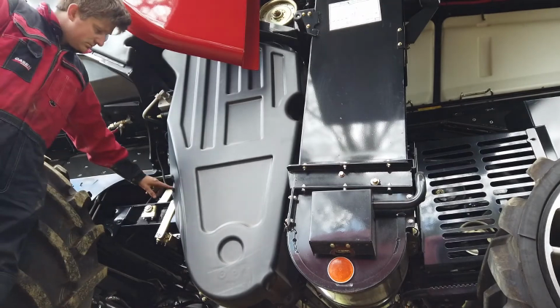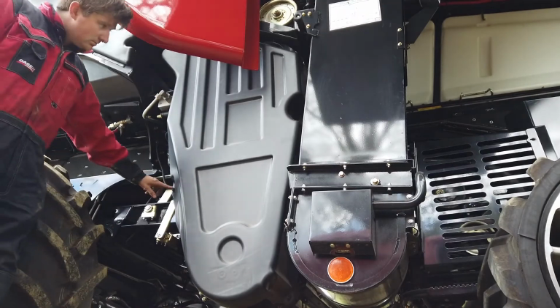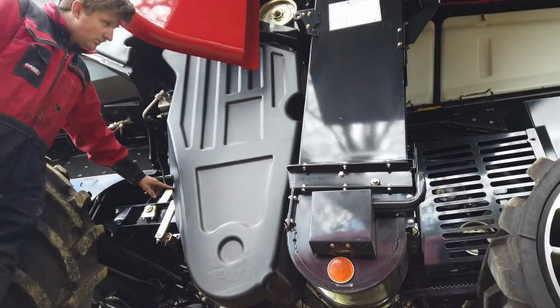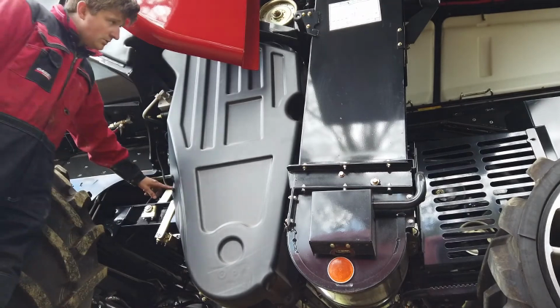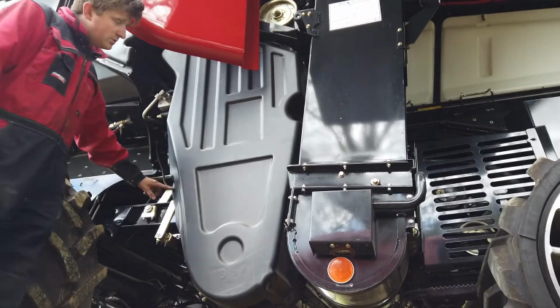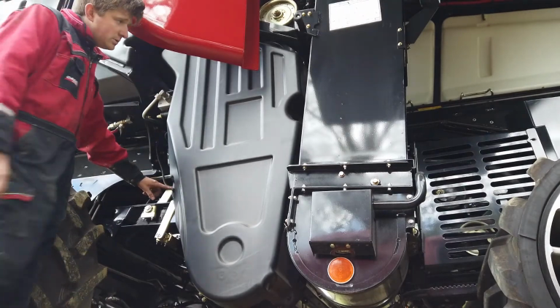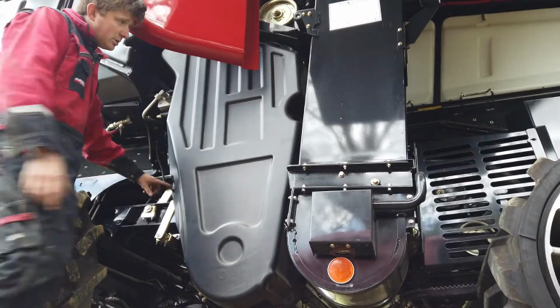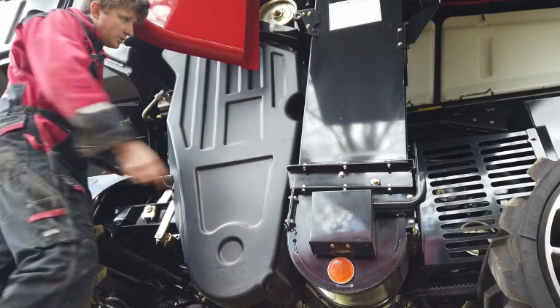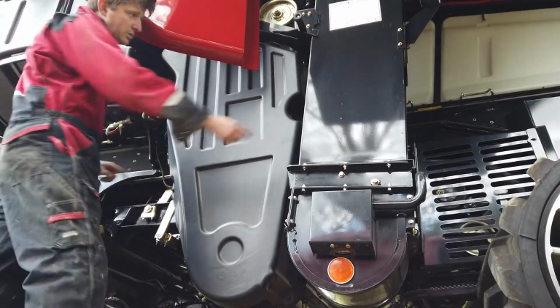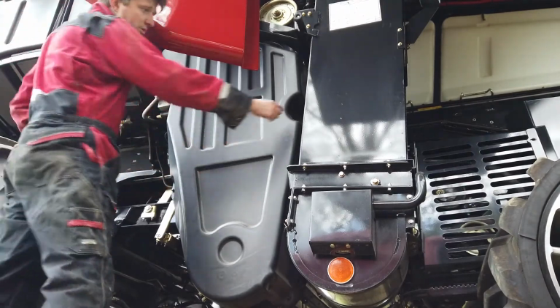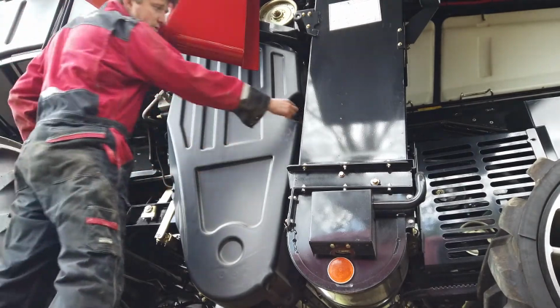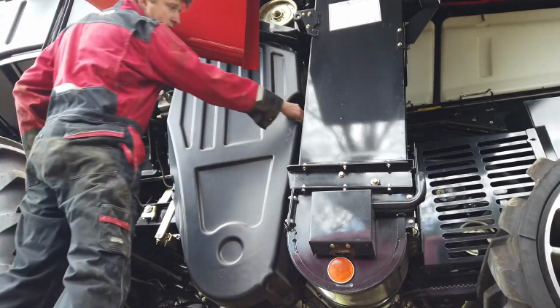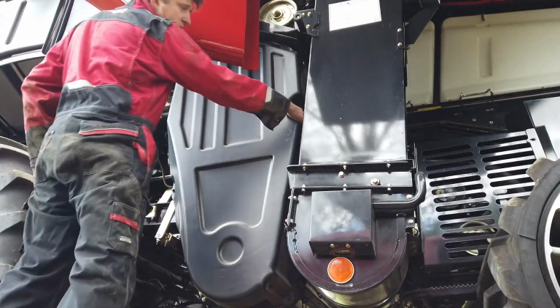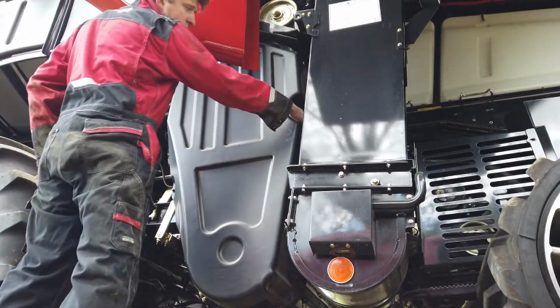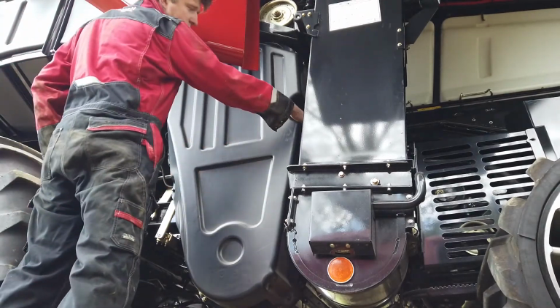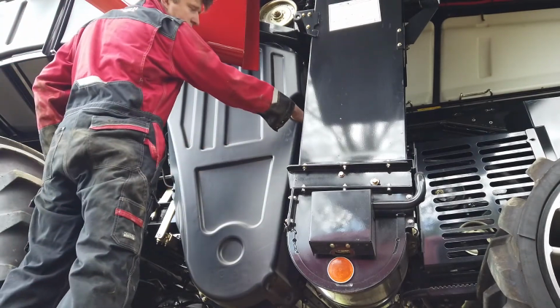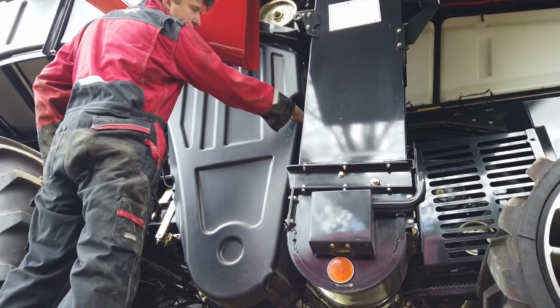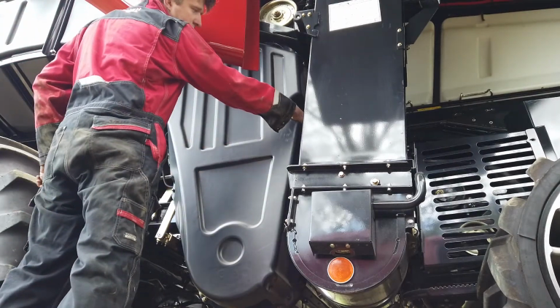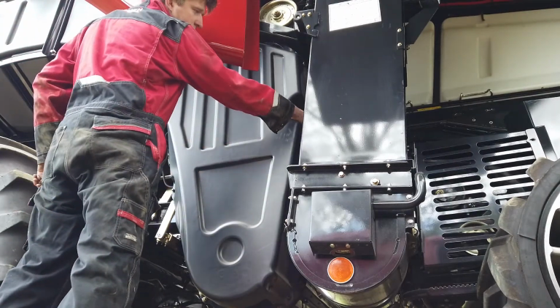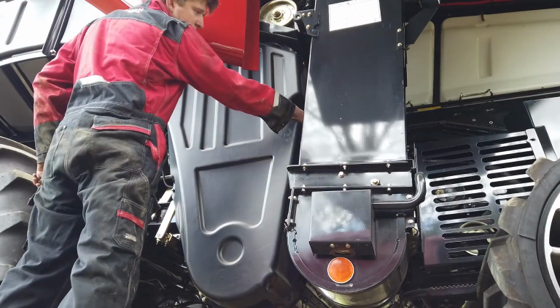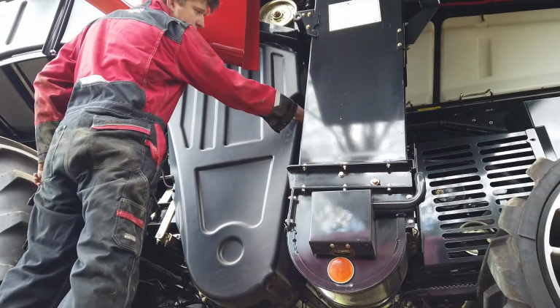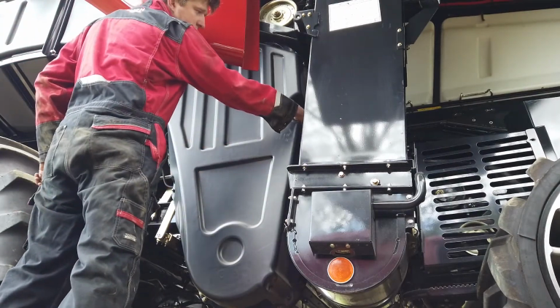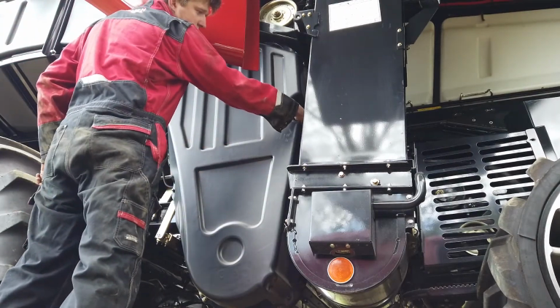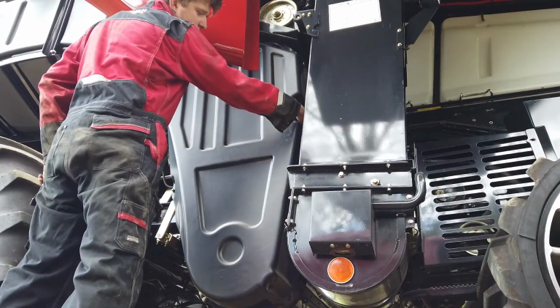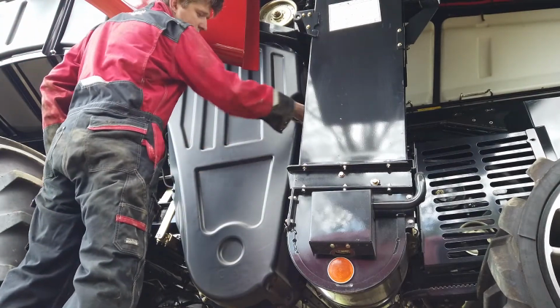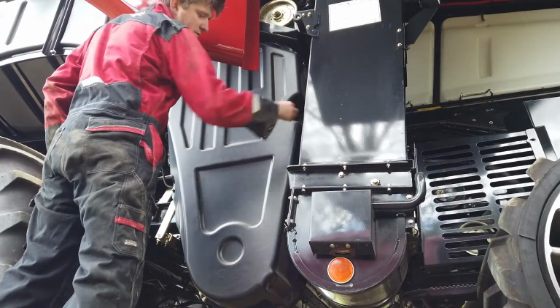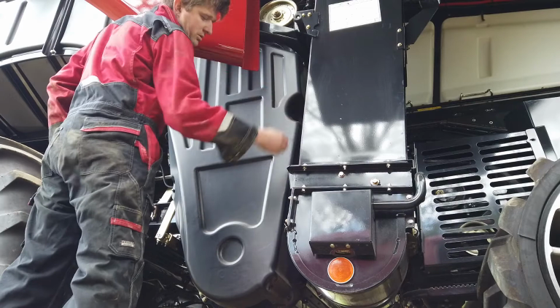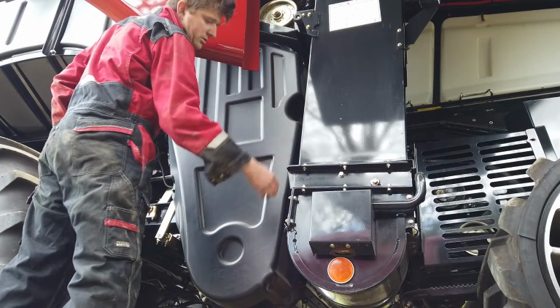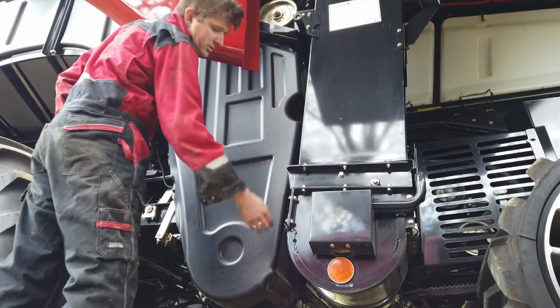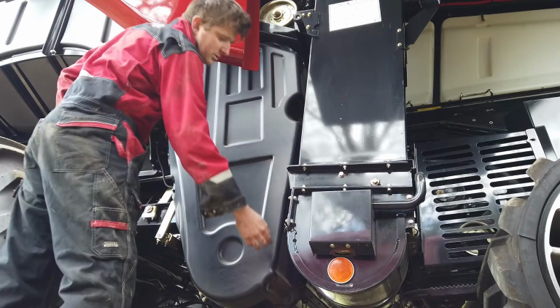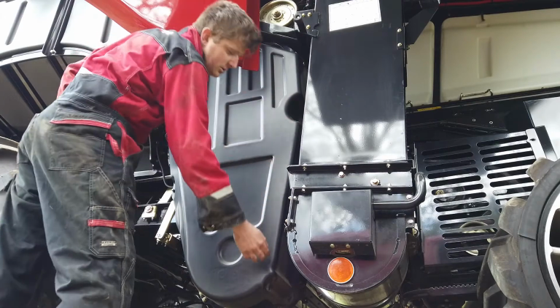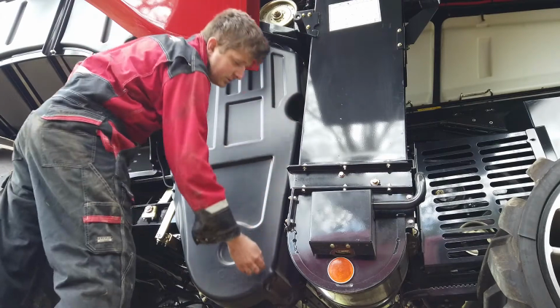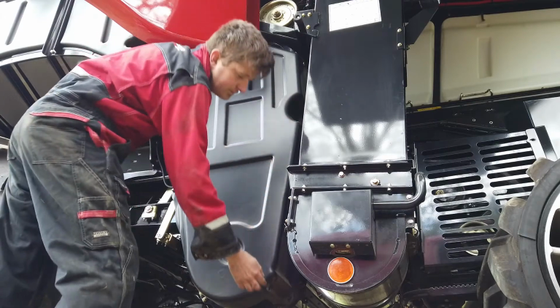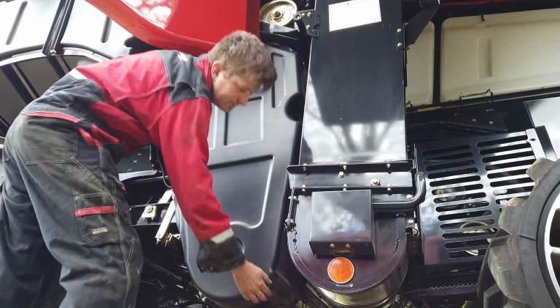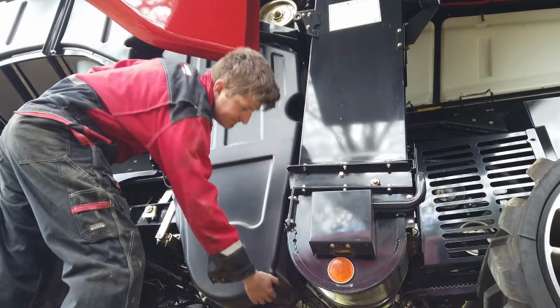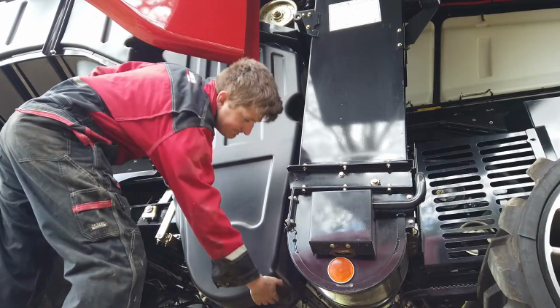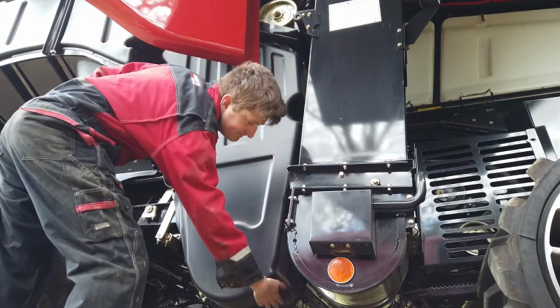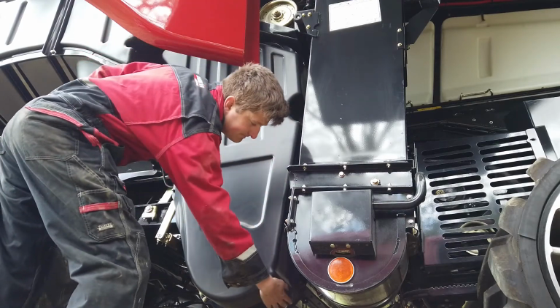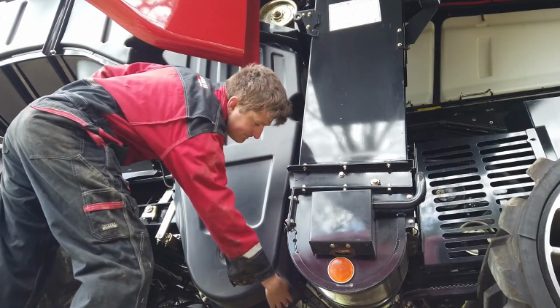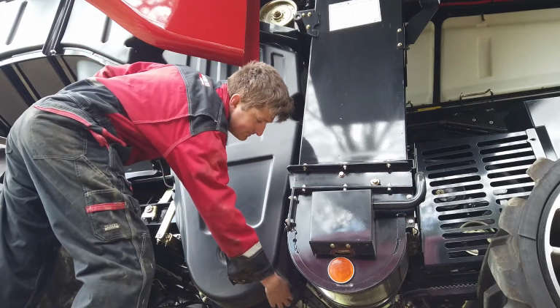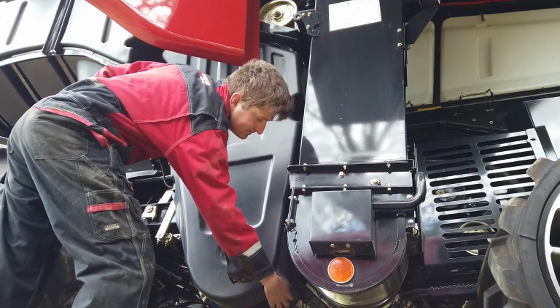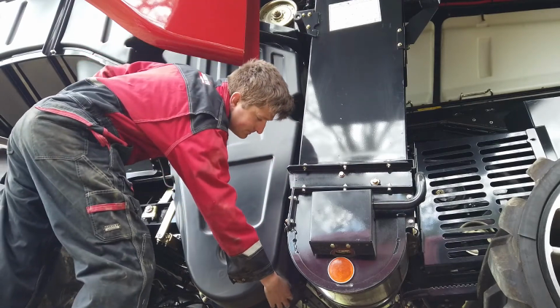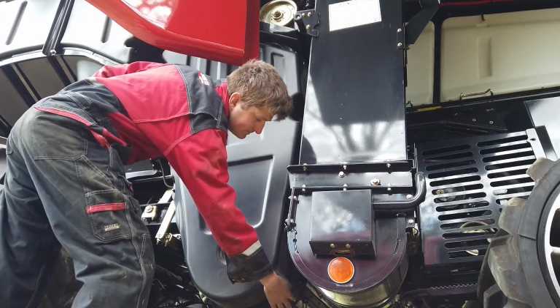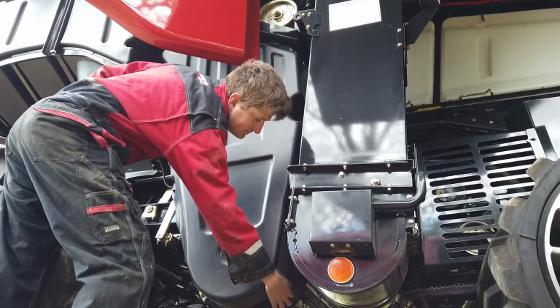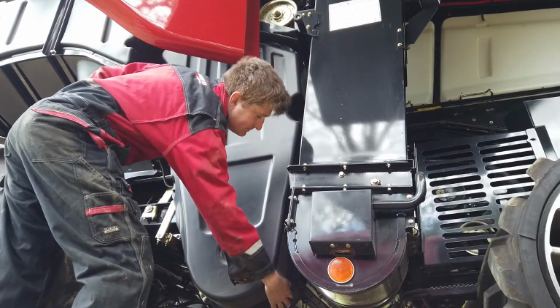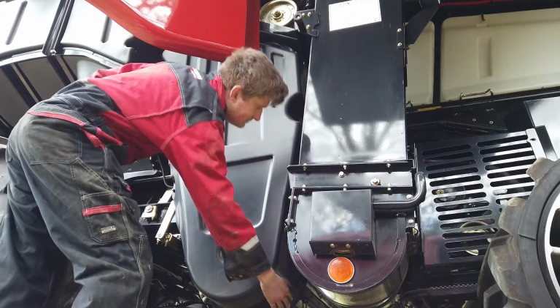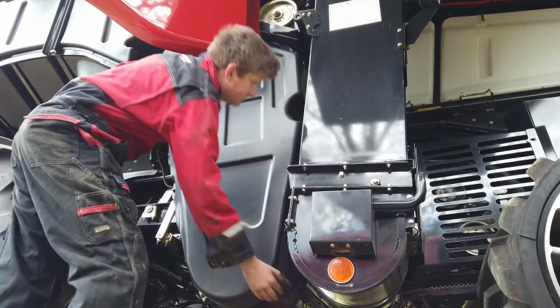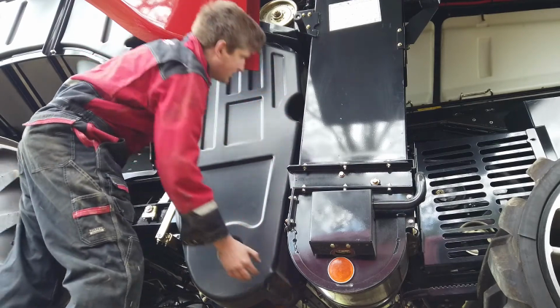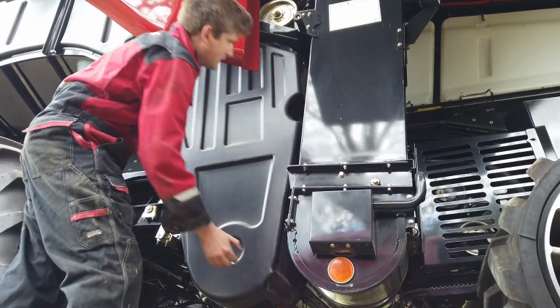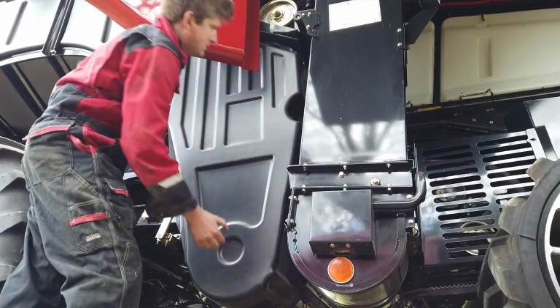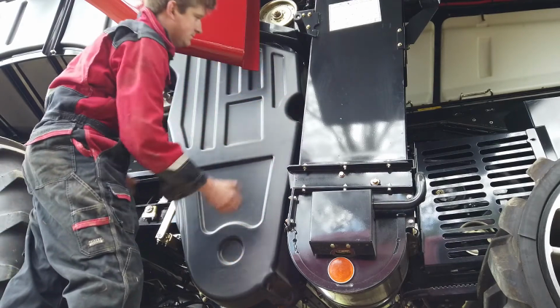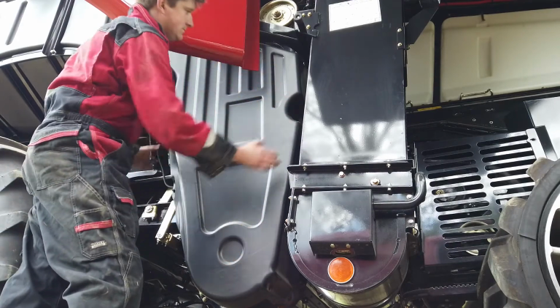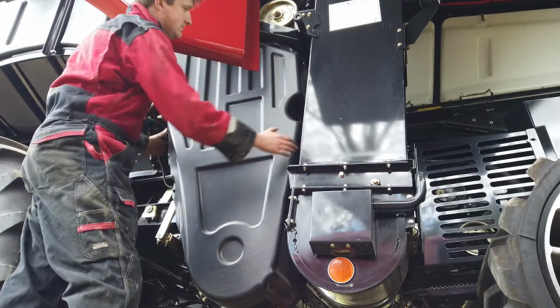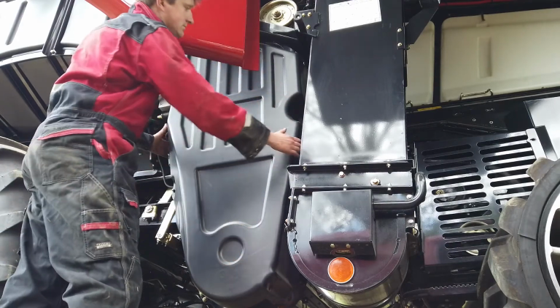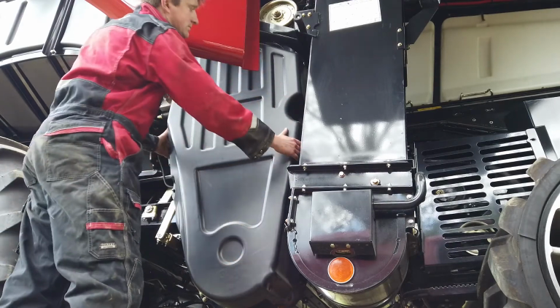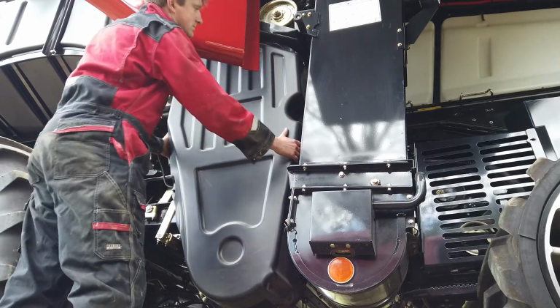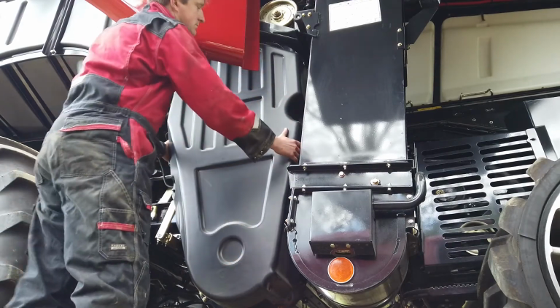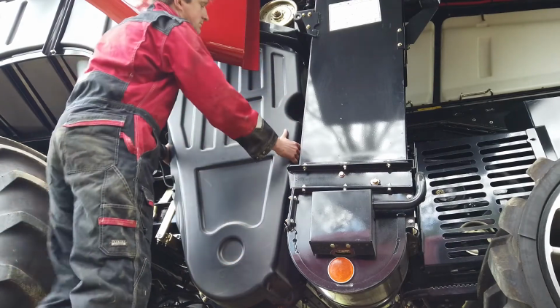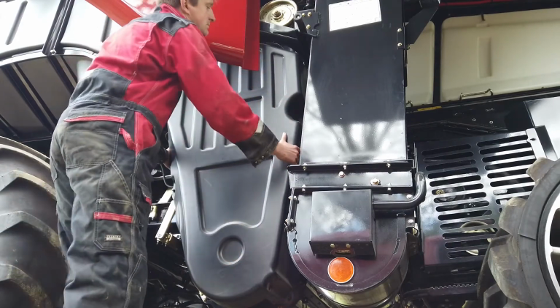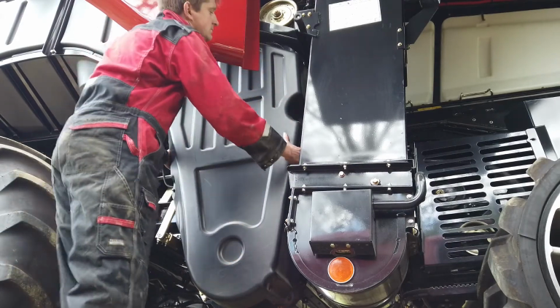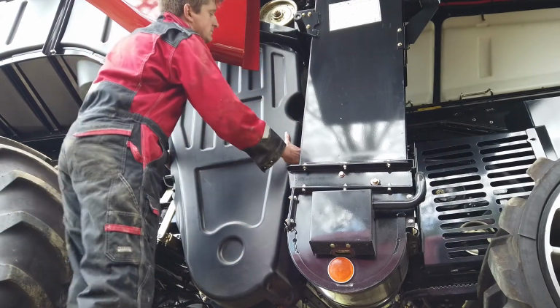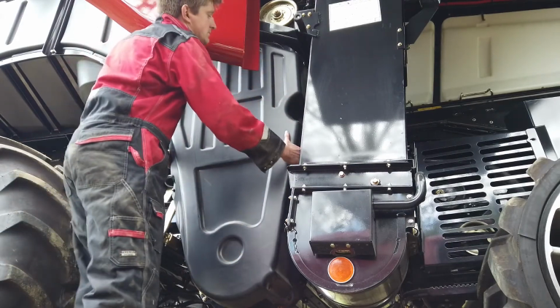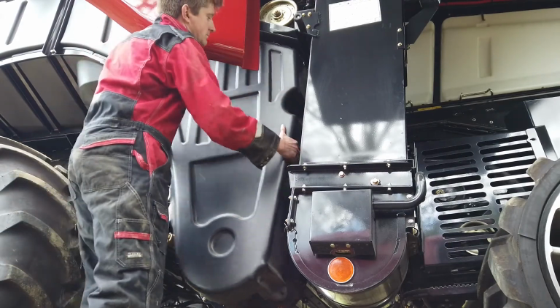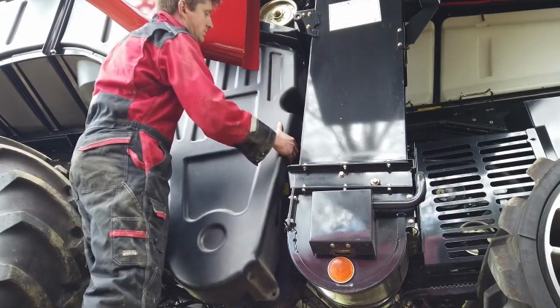Let us look at the drive lines on the right-hand side of the combine. Remove the tri-sweep returns guard to see the belt drives.